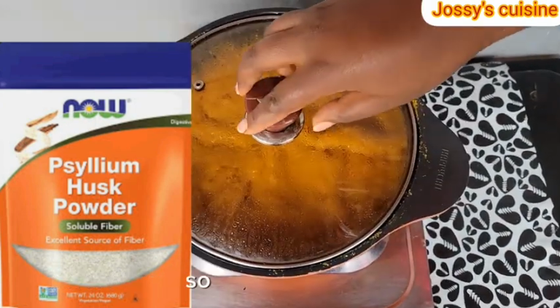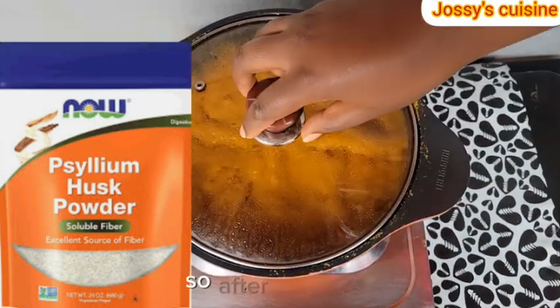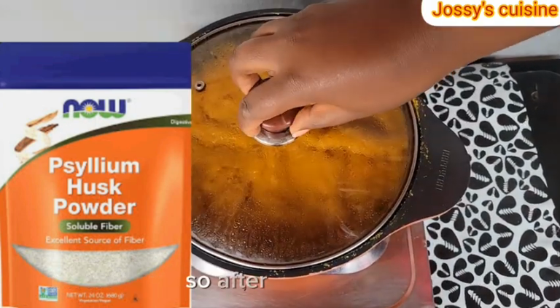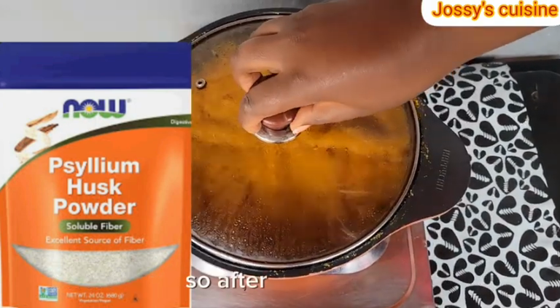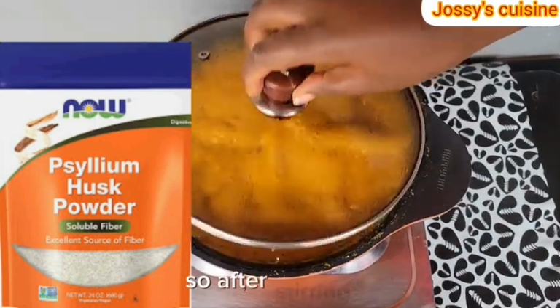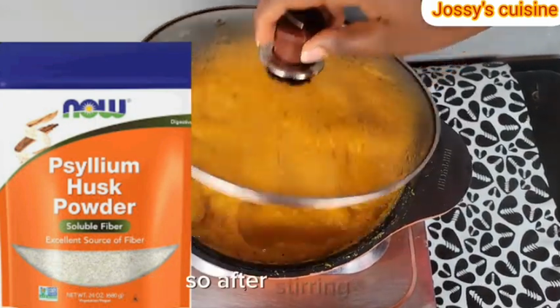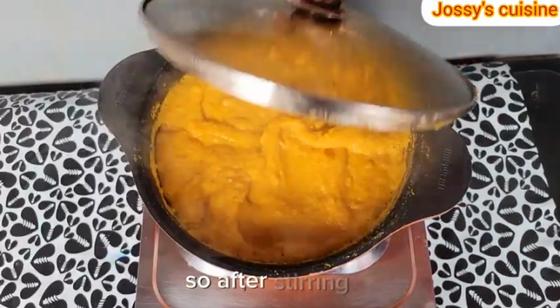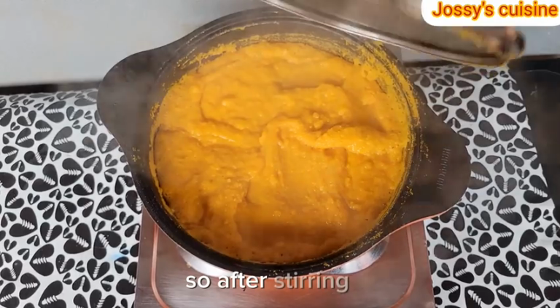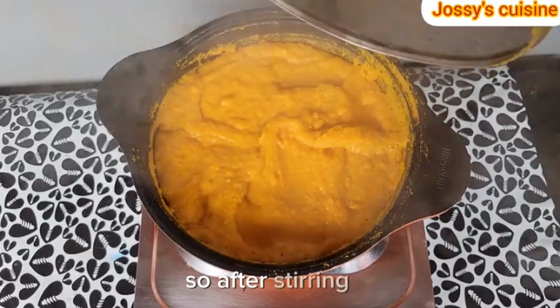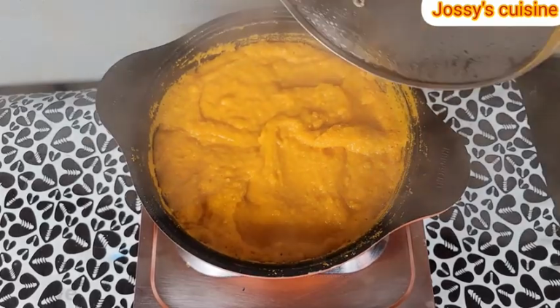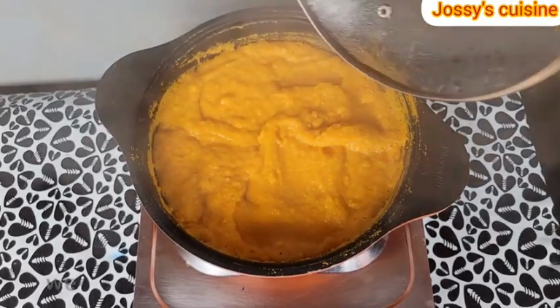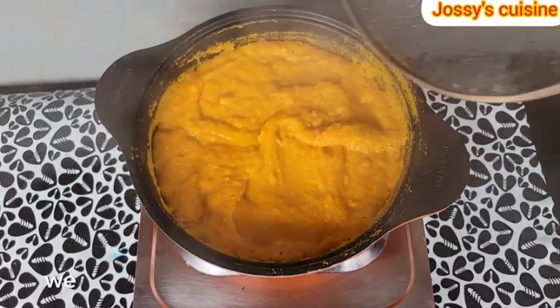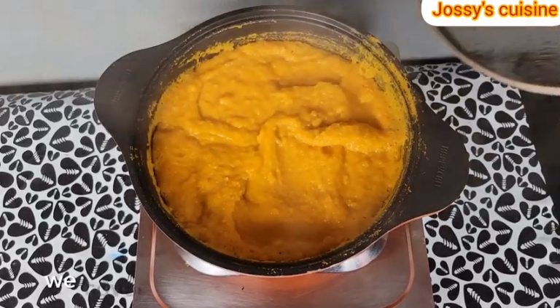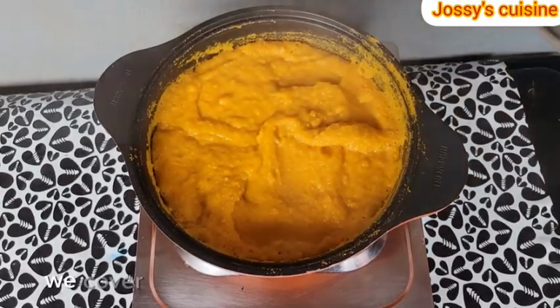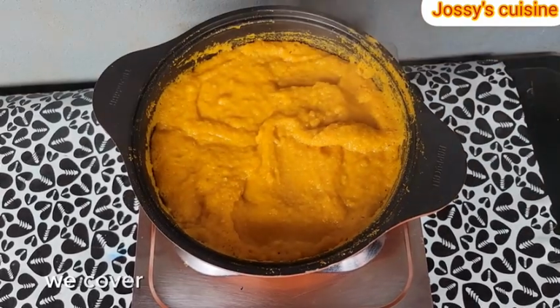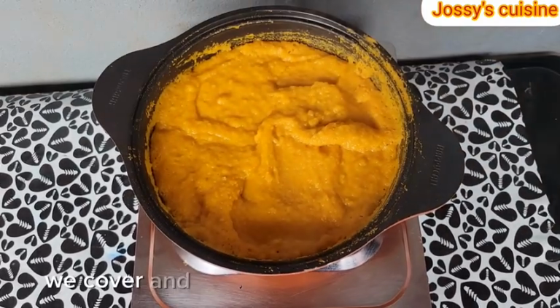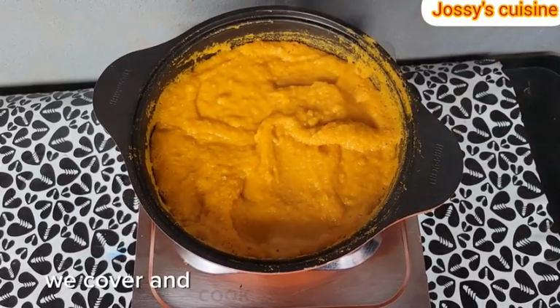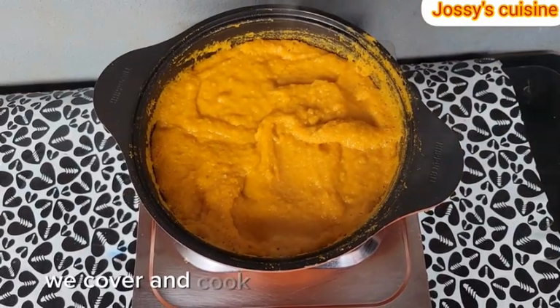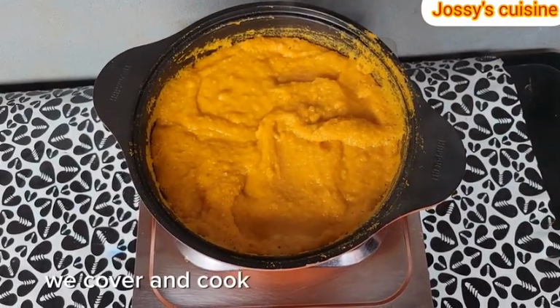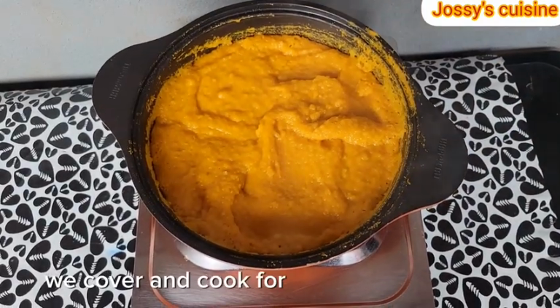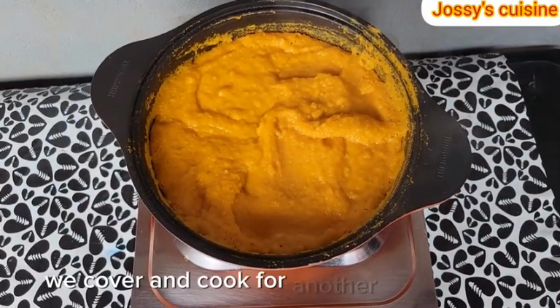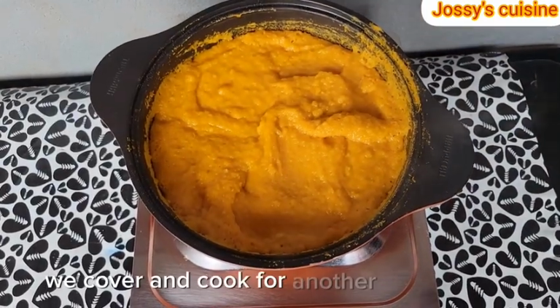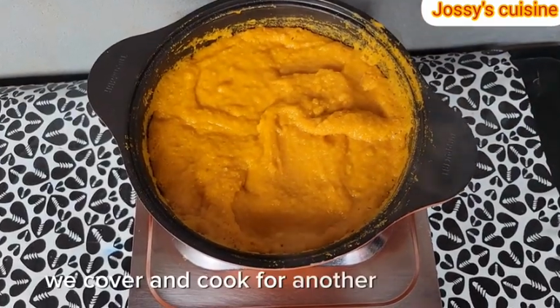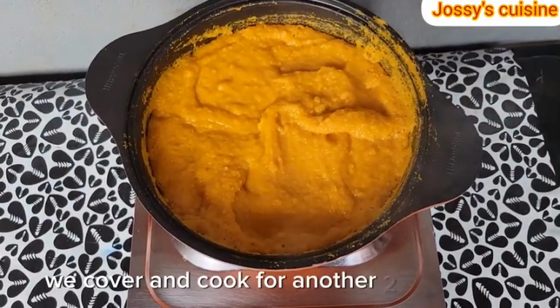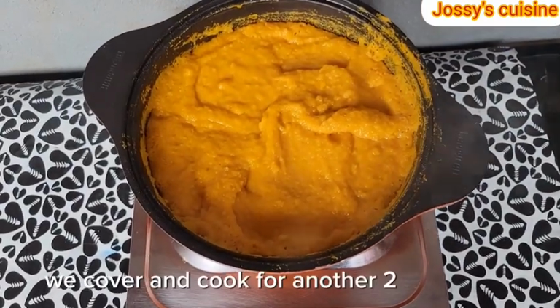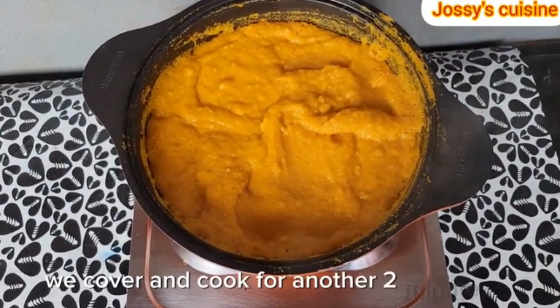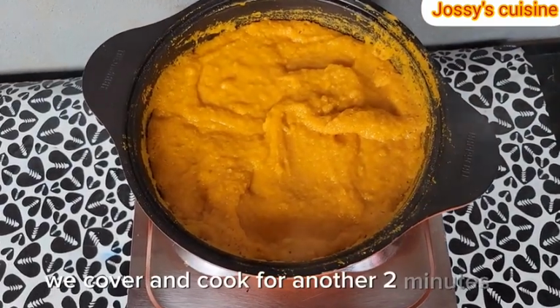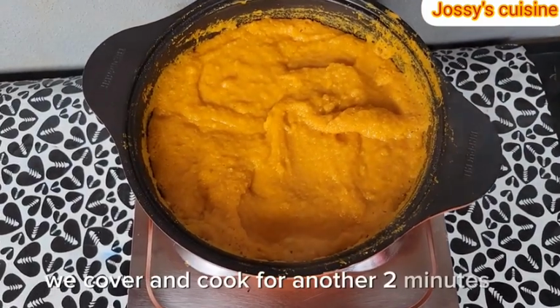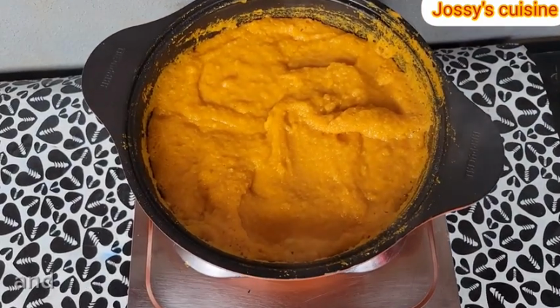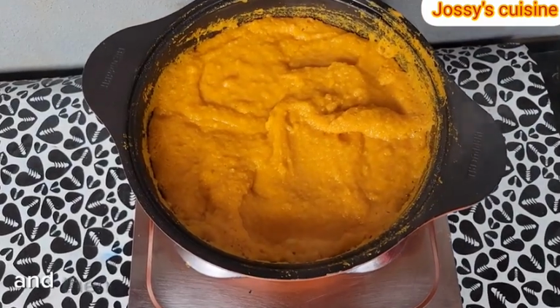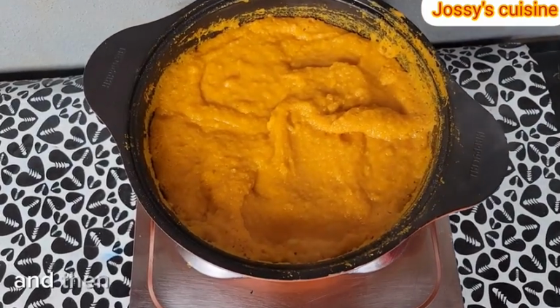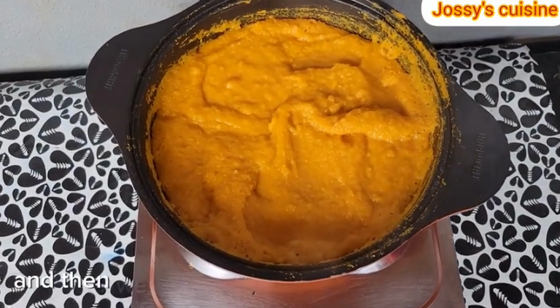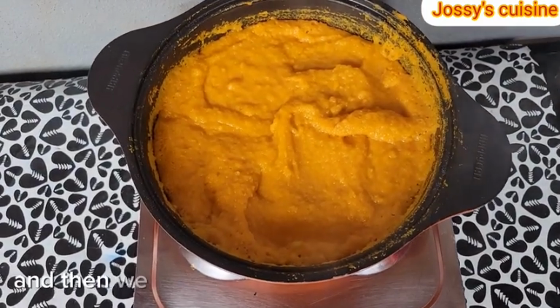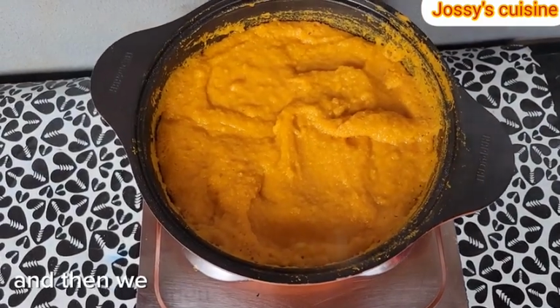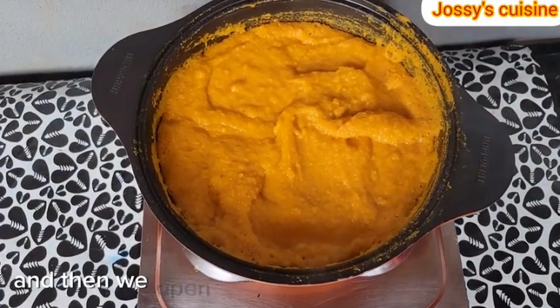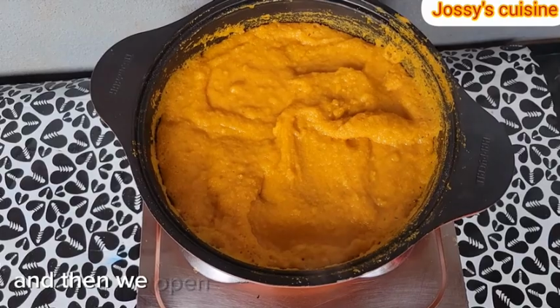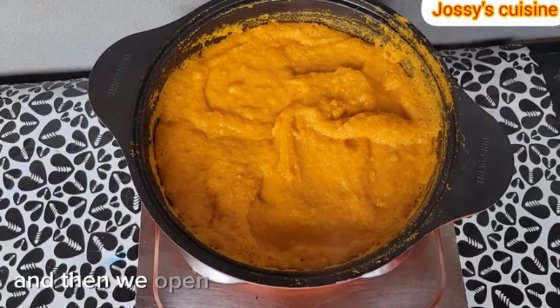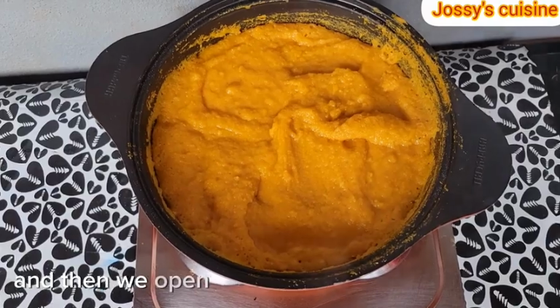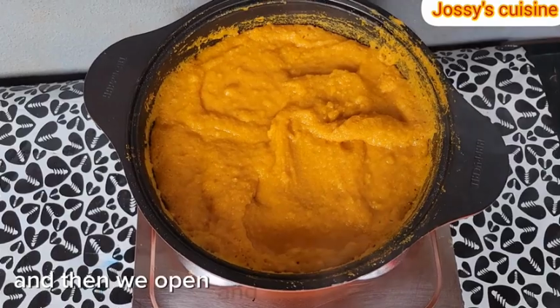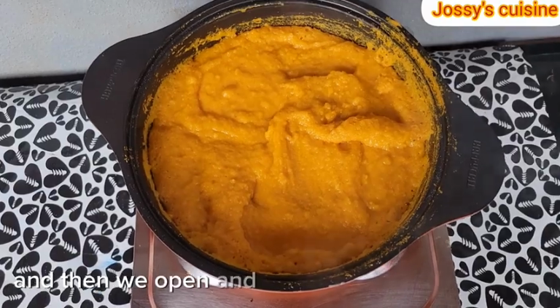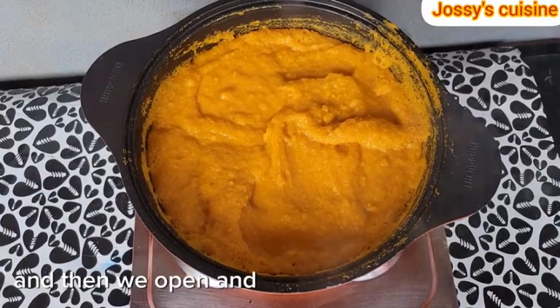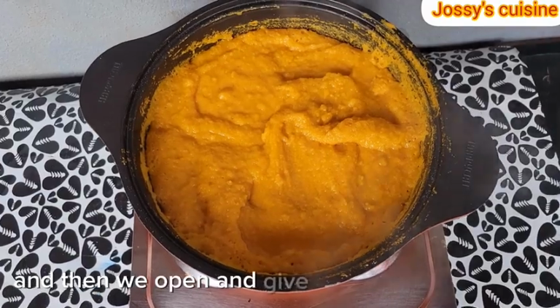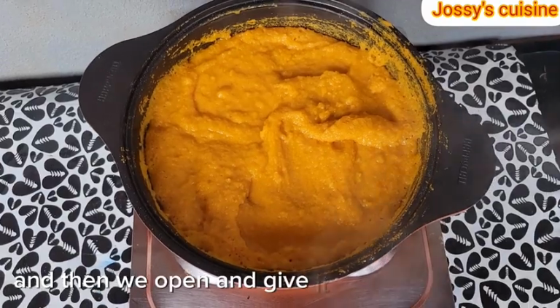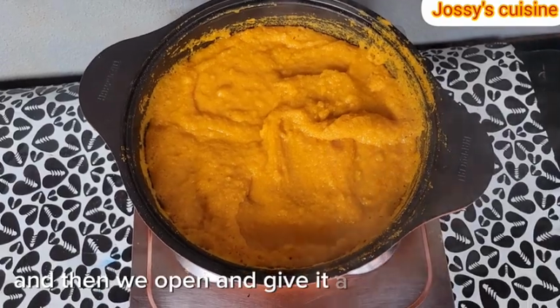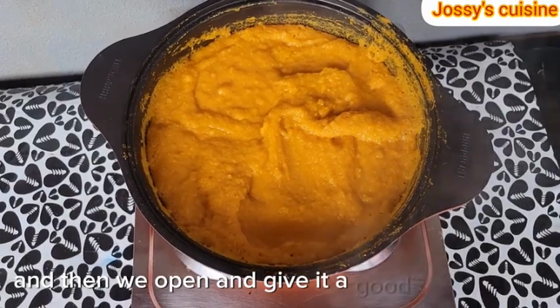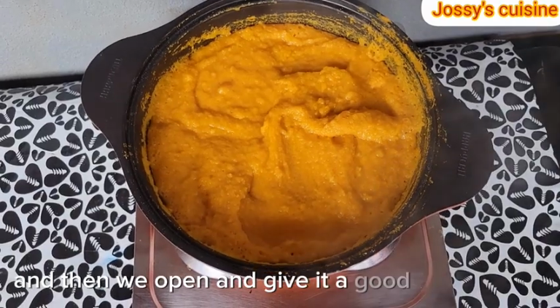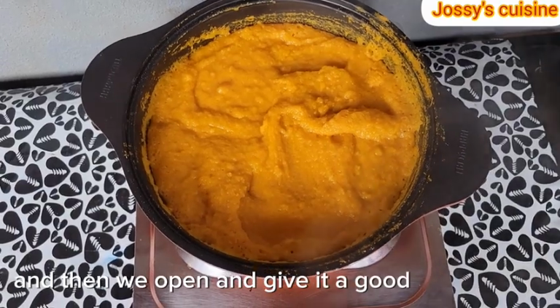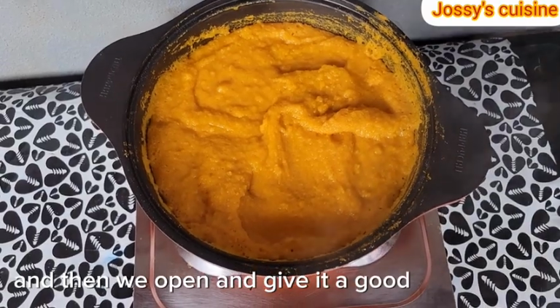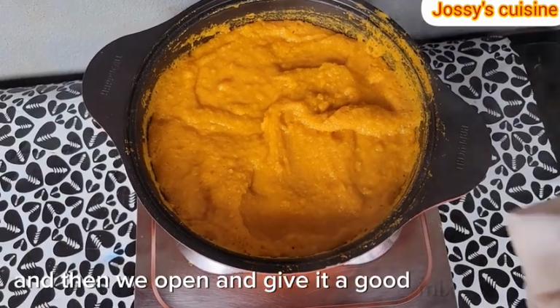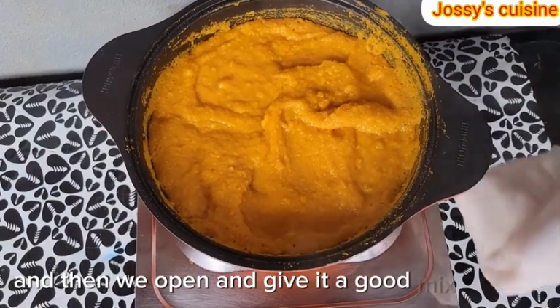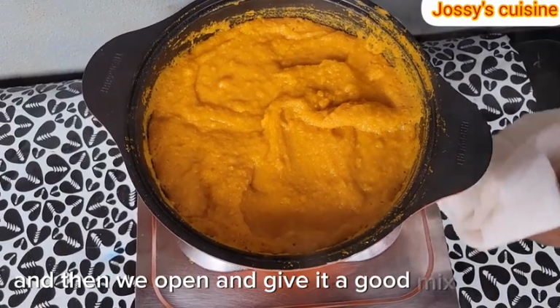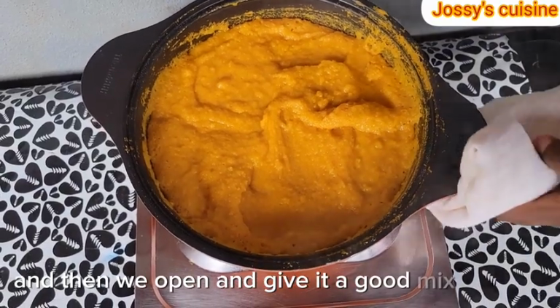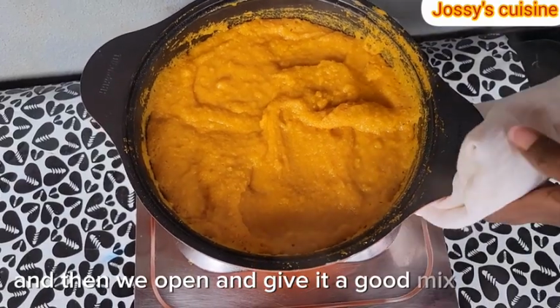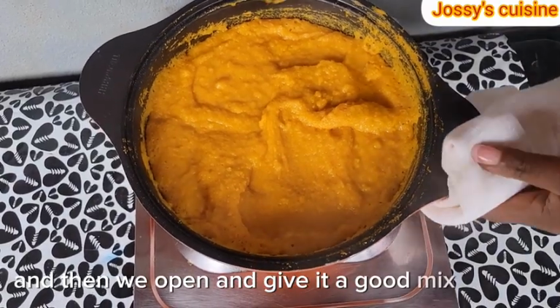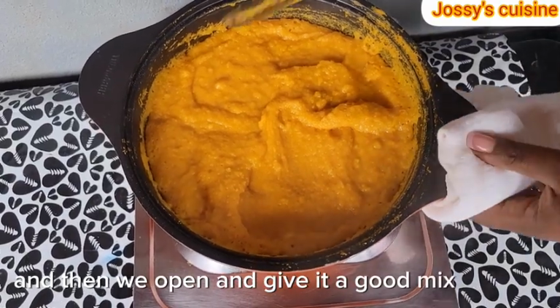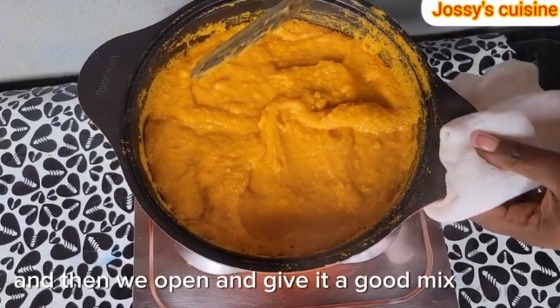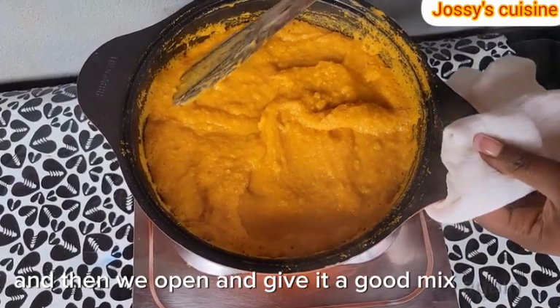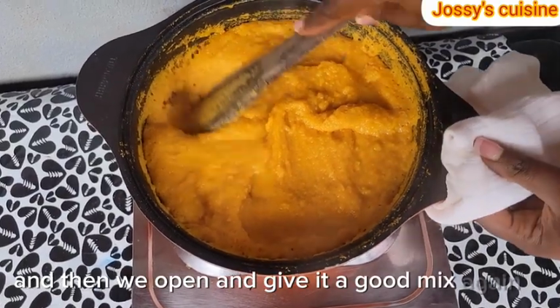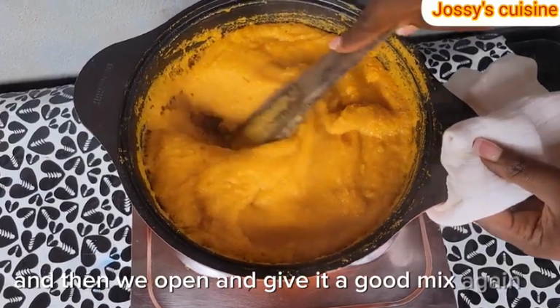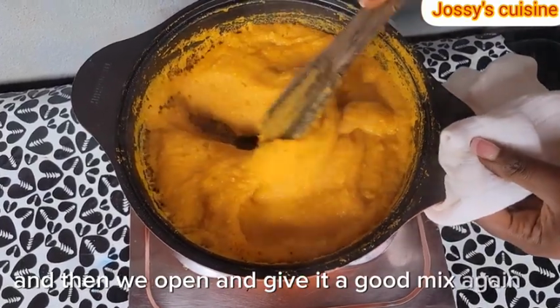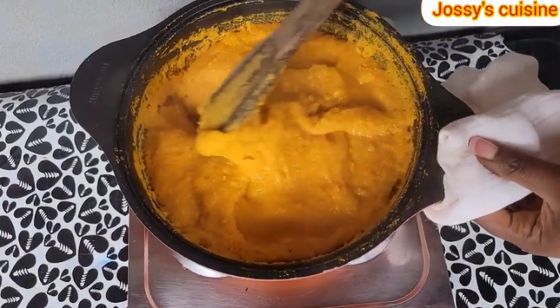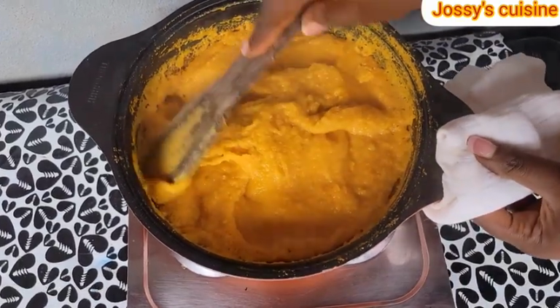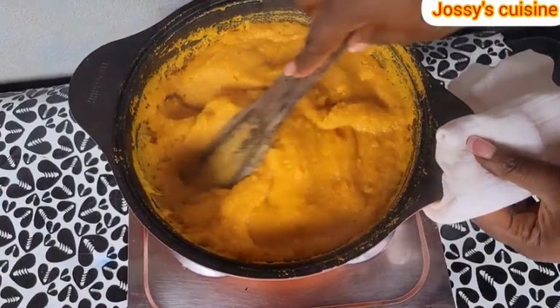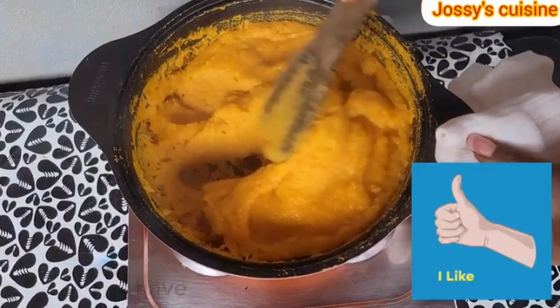After stirring, we cover and cook for another 2 minutes and then we open and give it a good mix again.